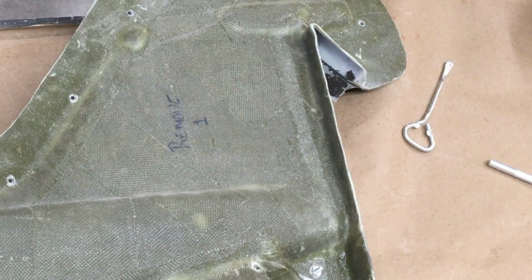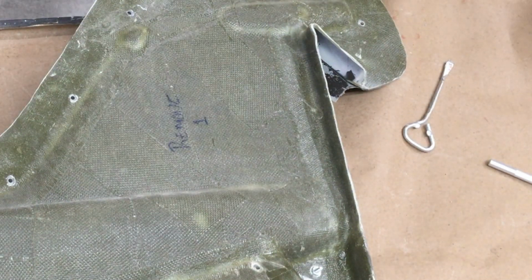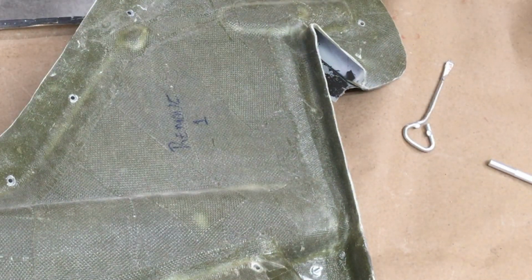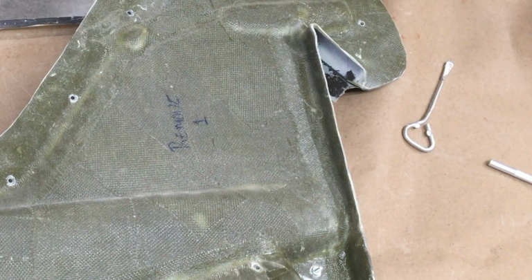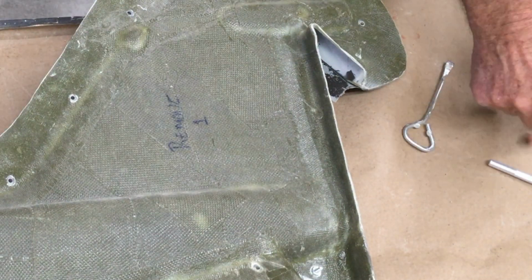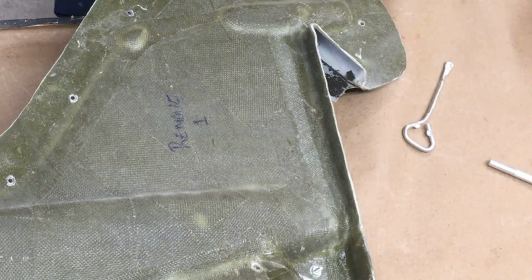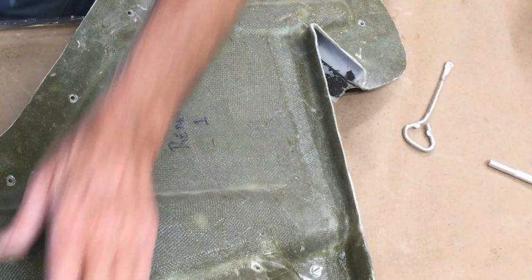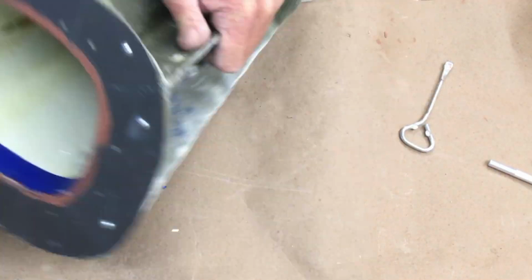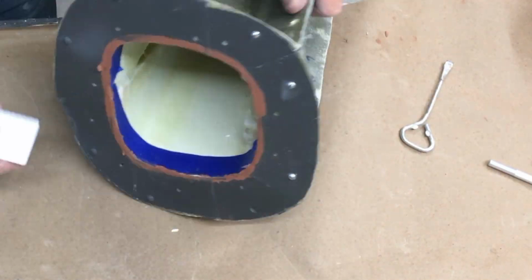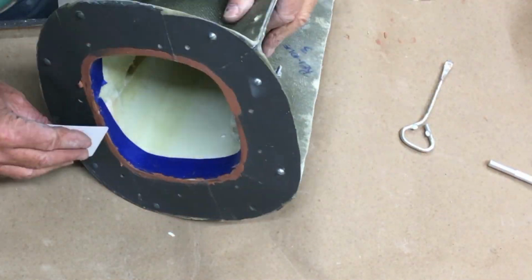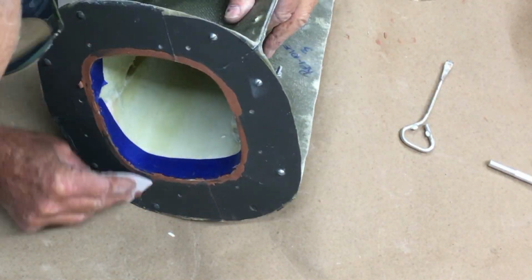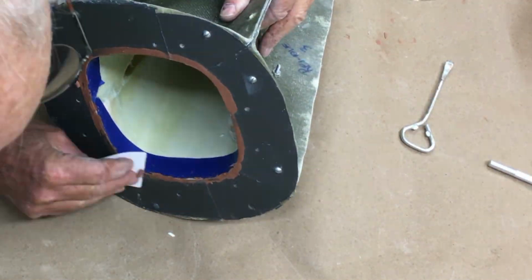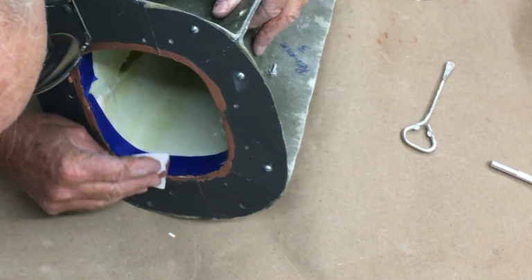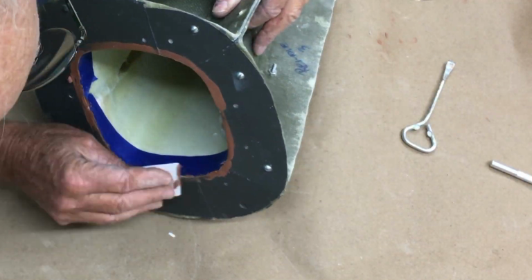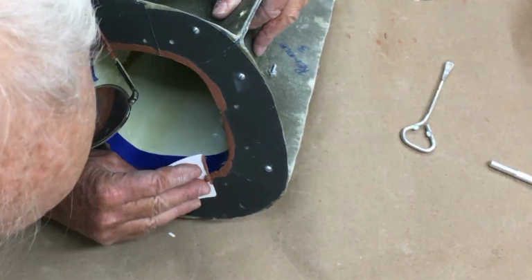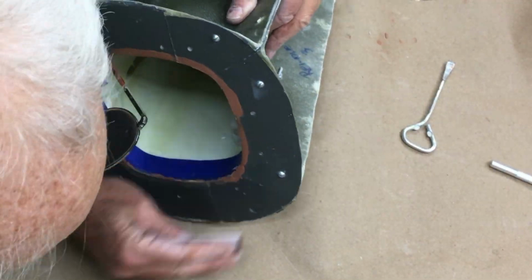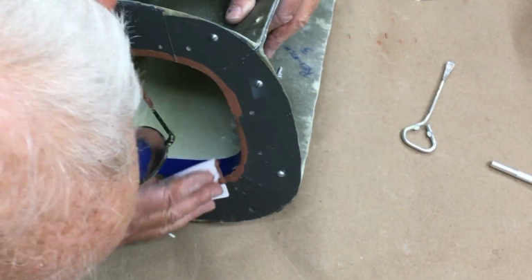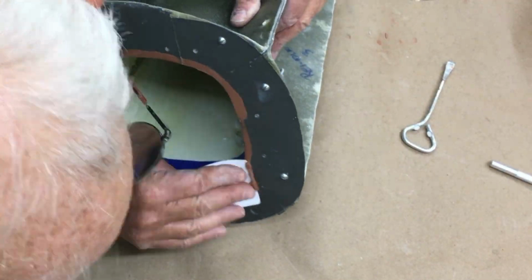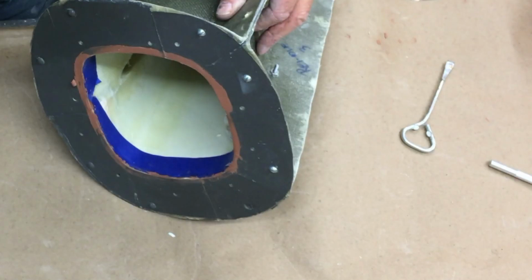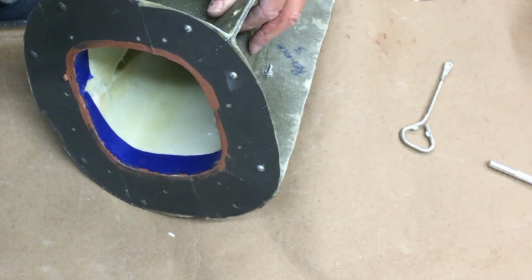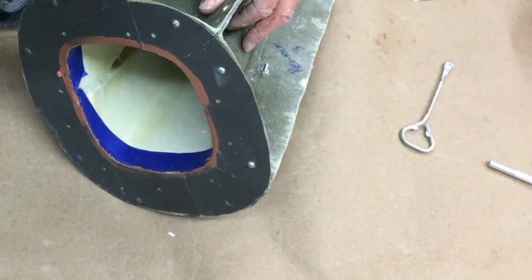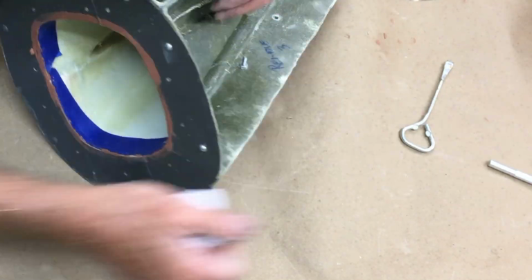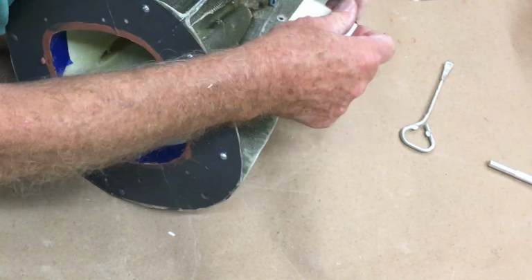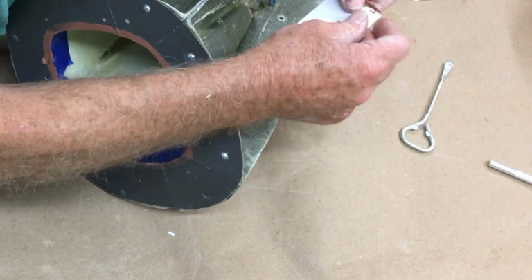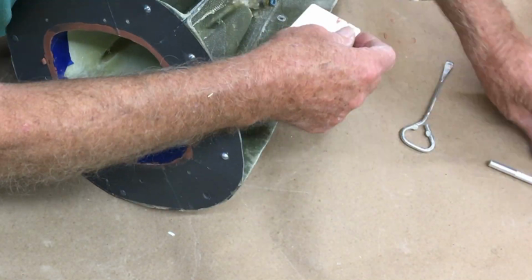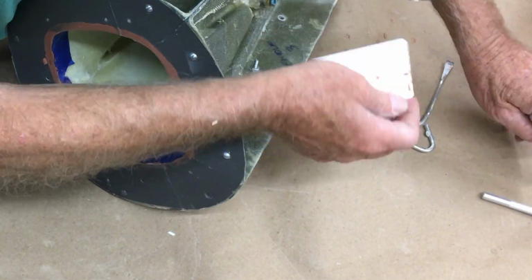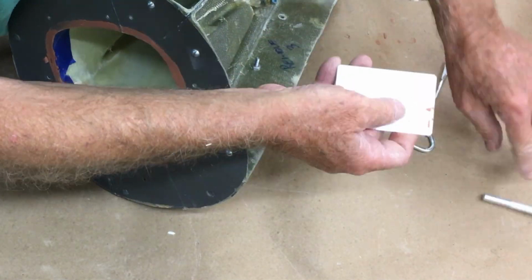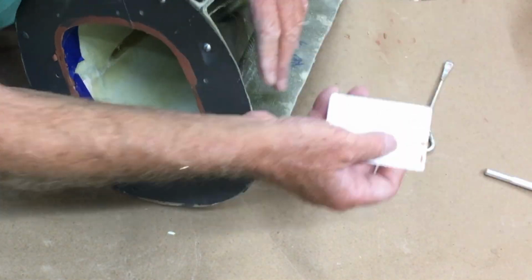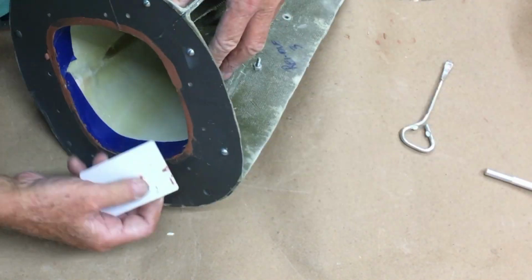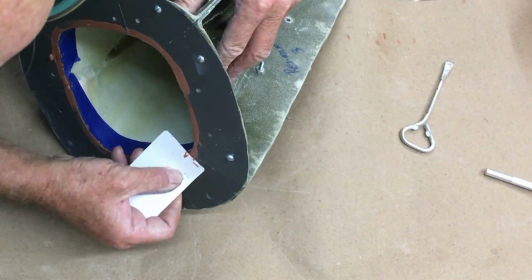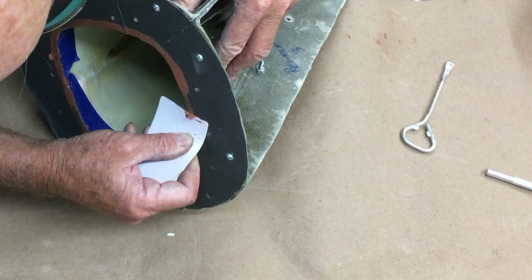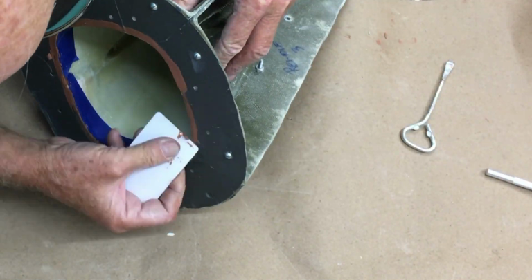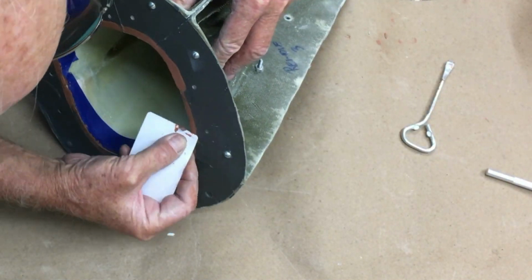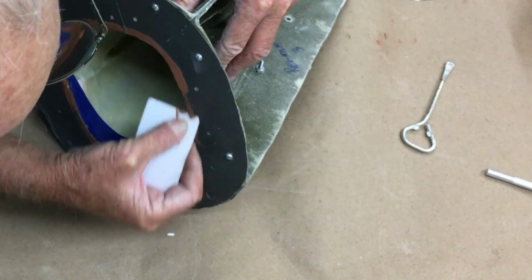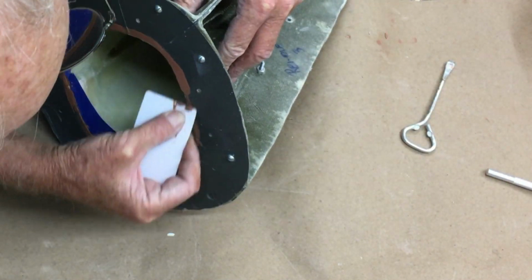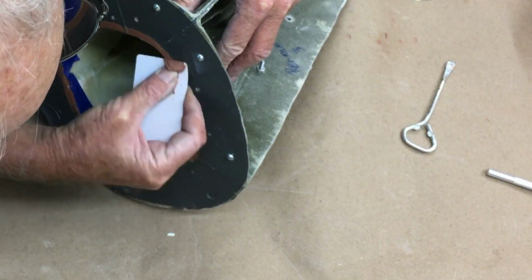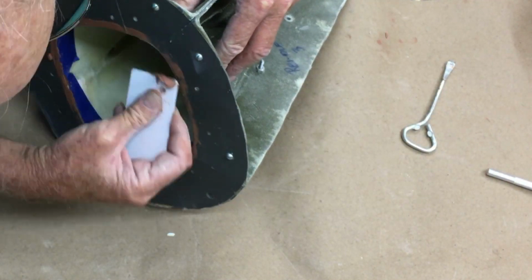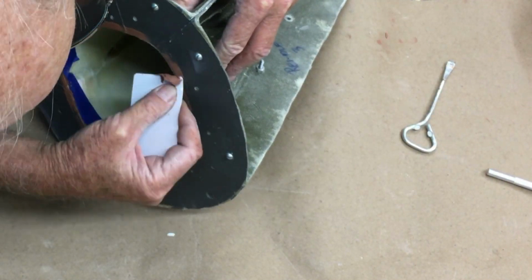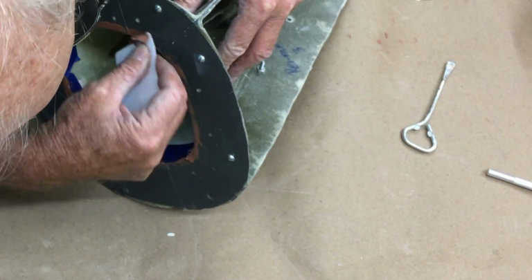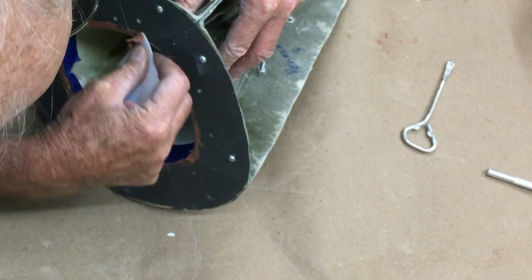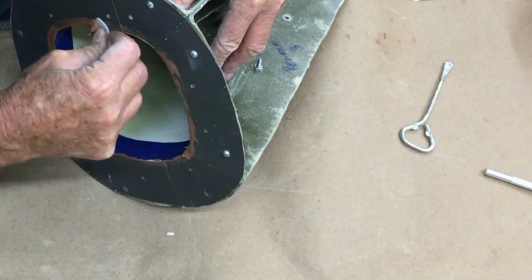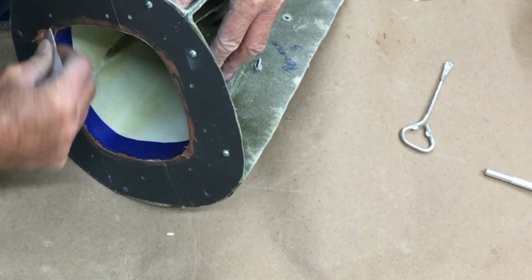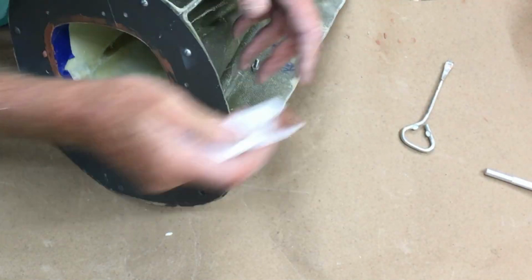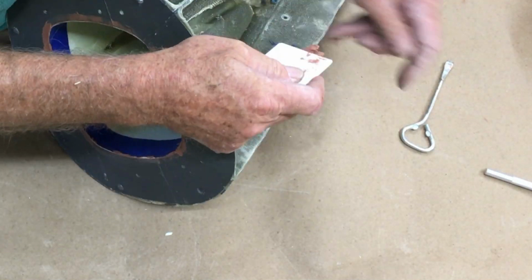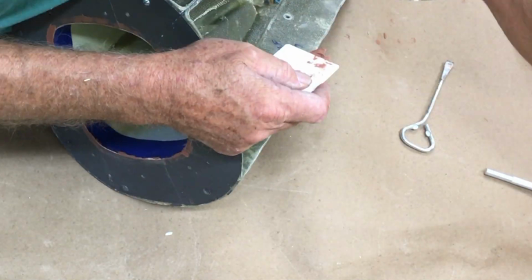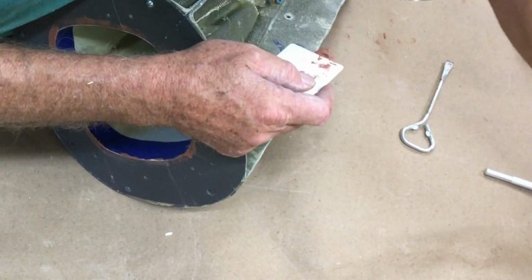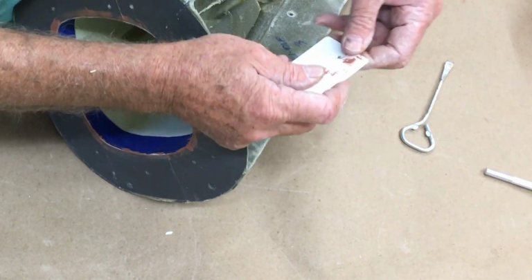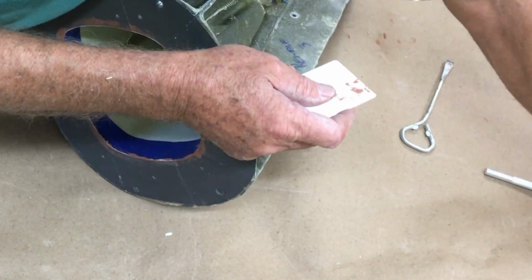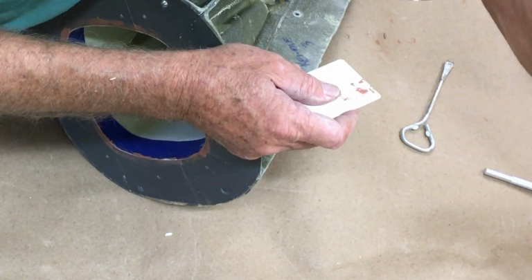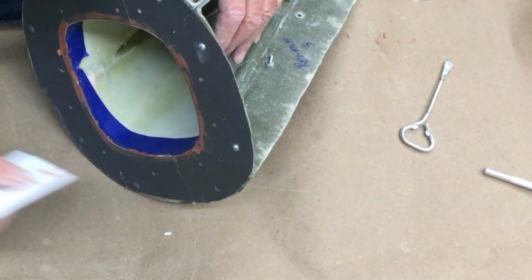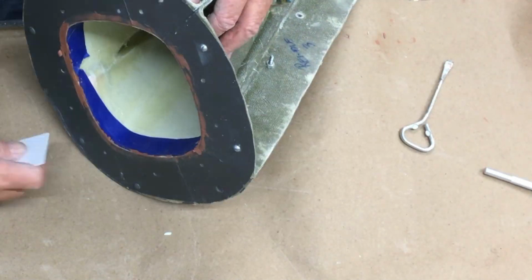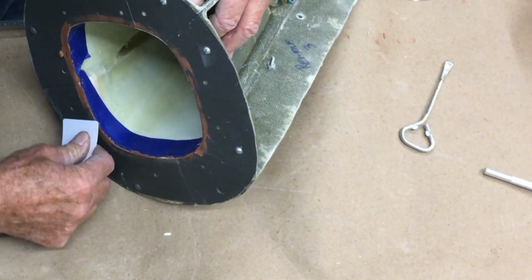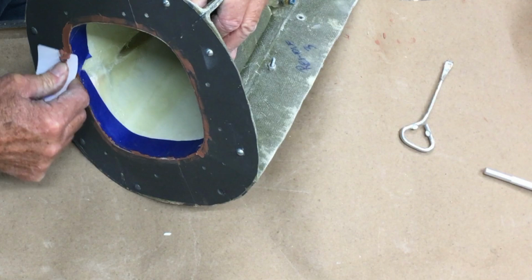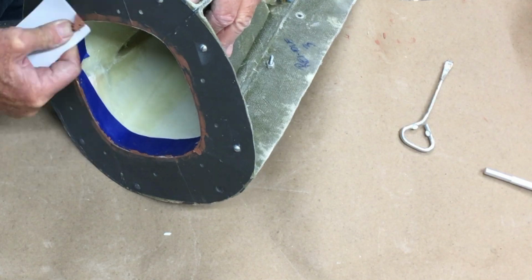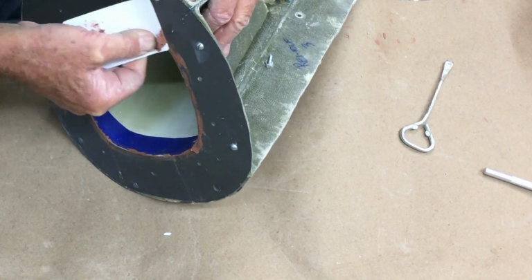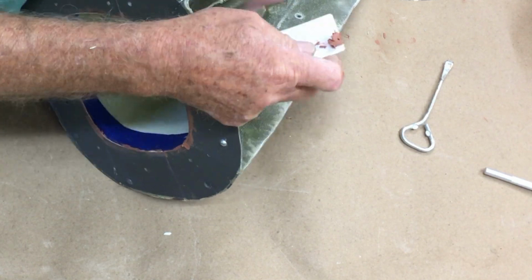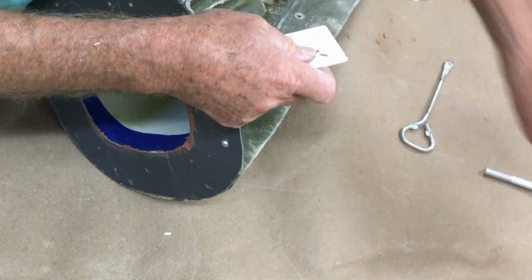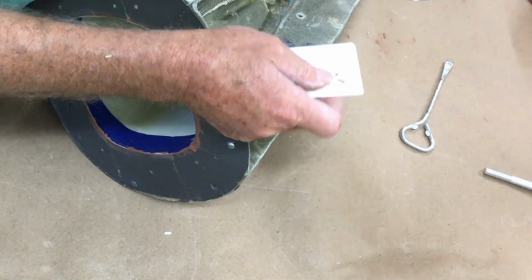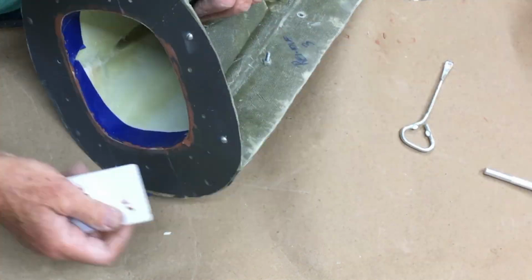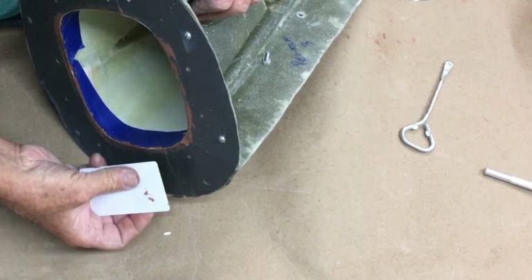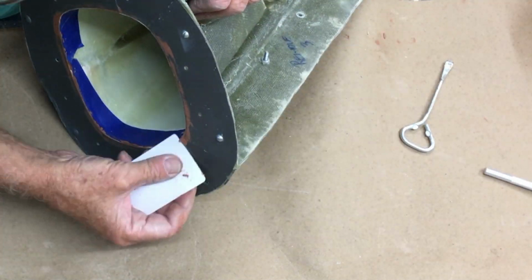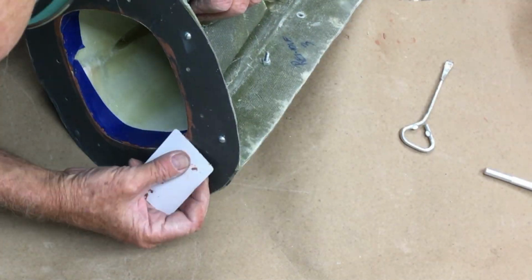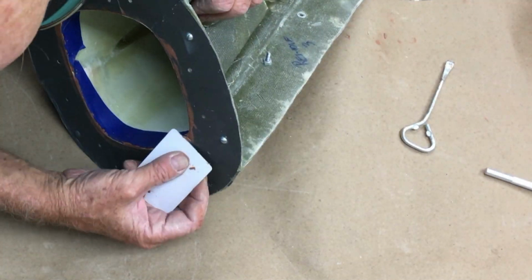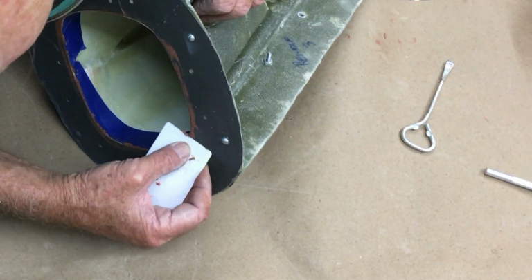Now I'm just going to scrape back the clay so it's flush with the mold flange, and all will be good.